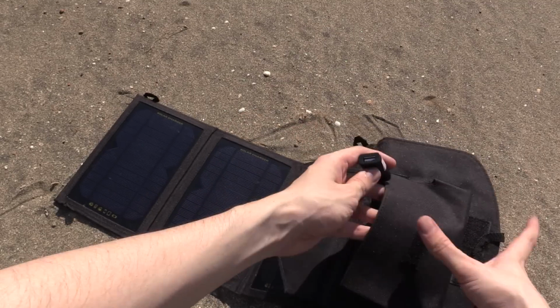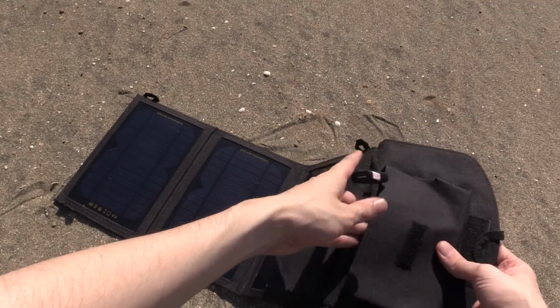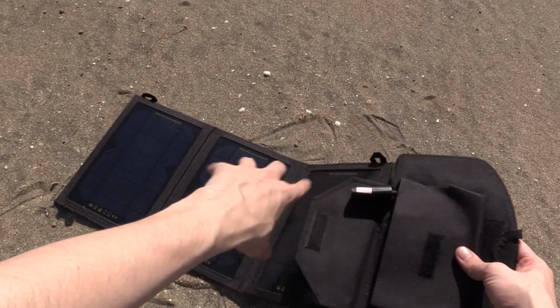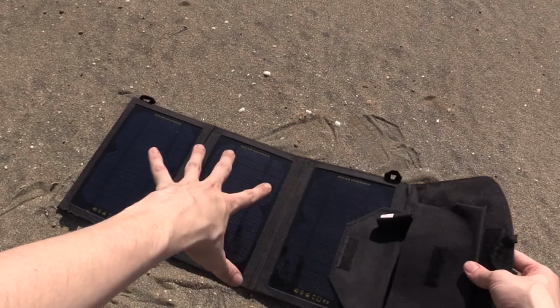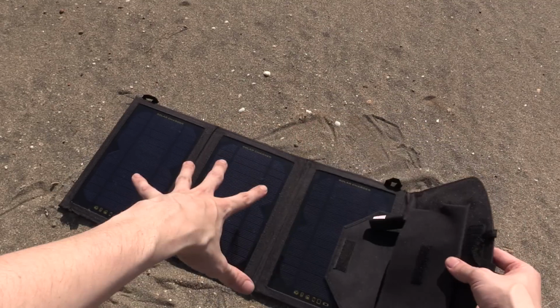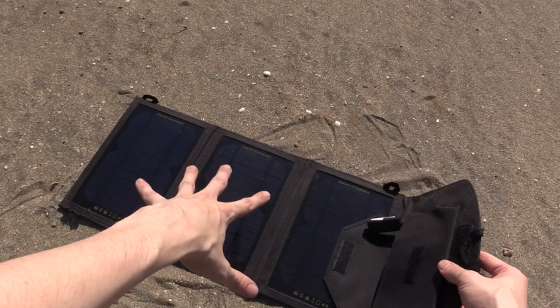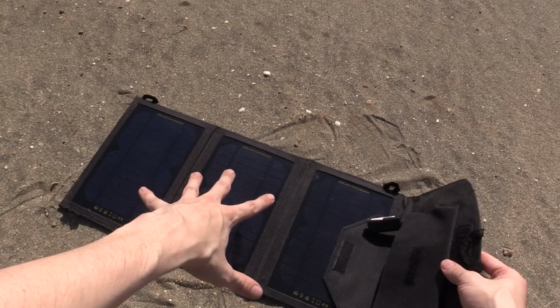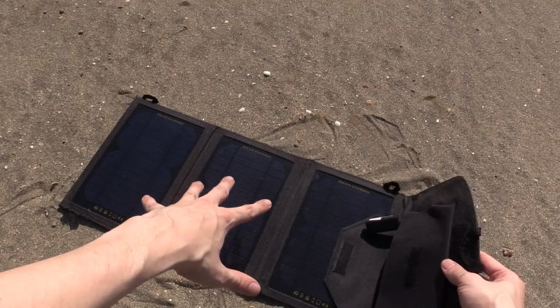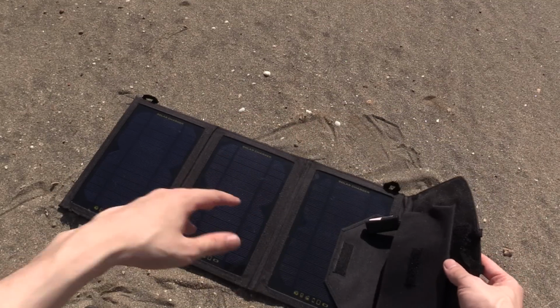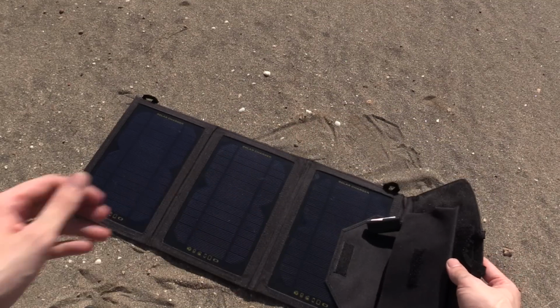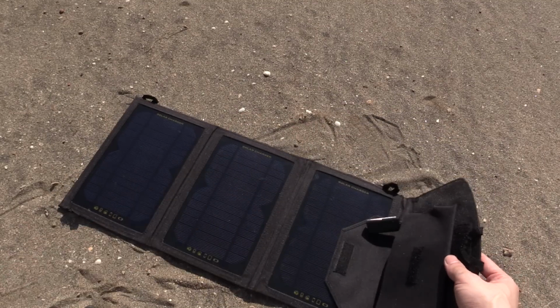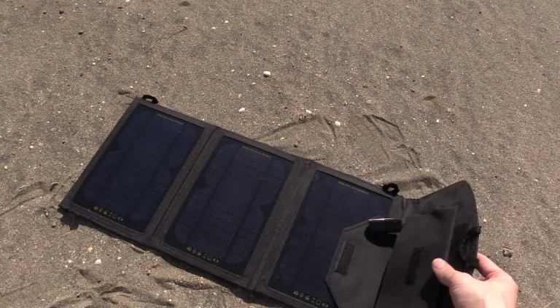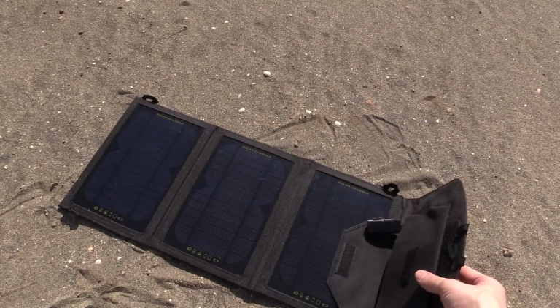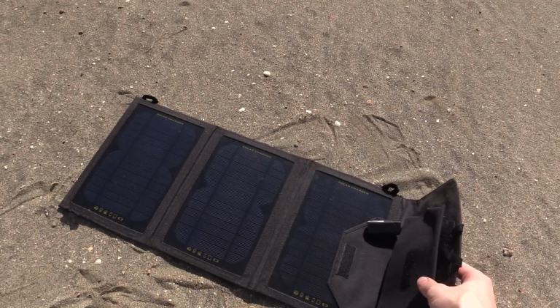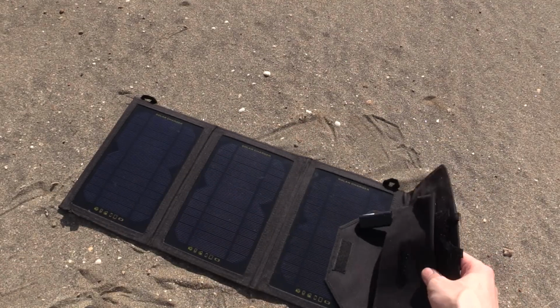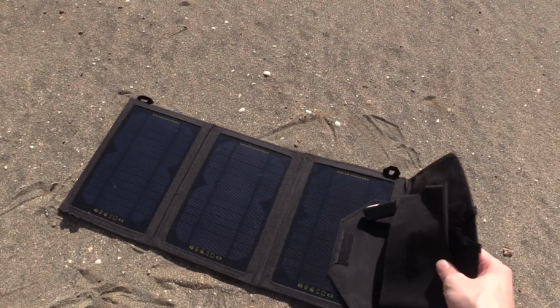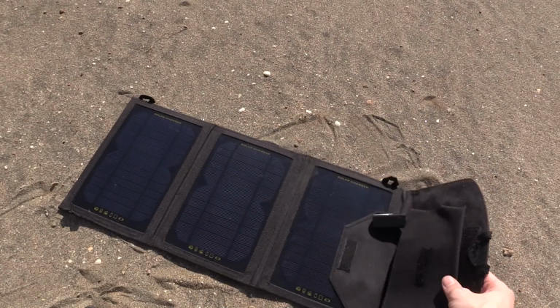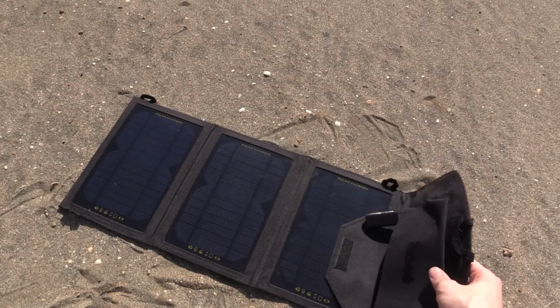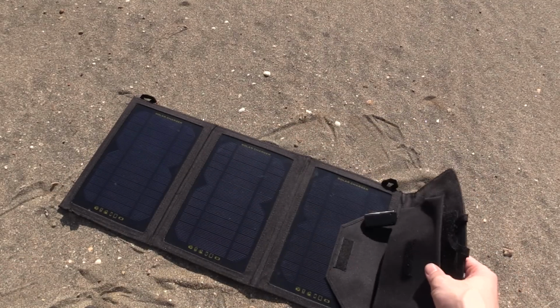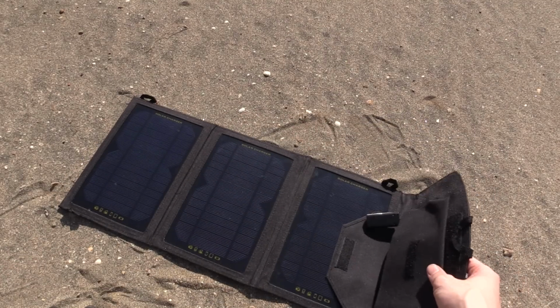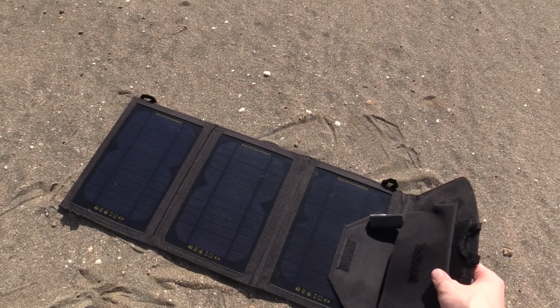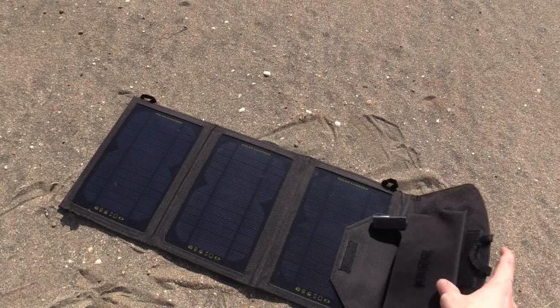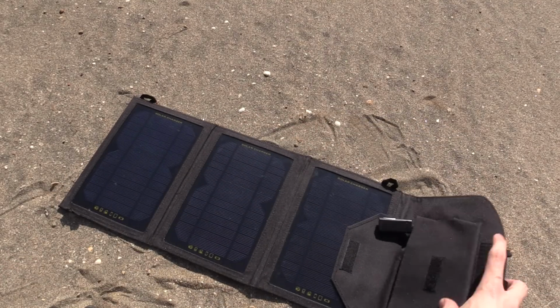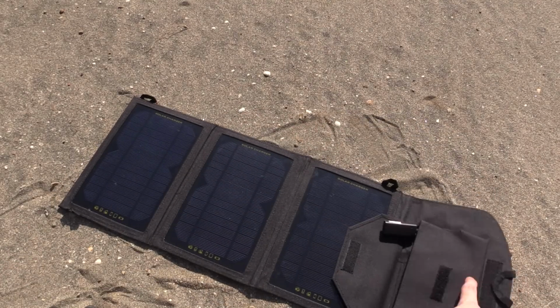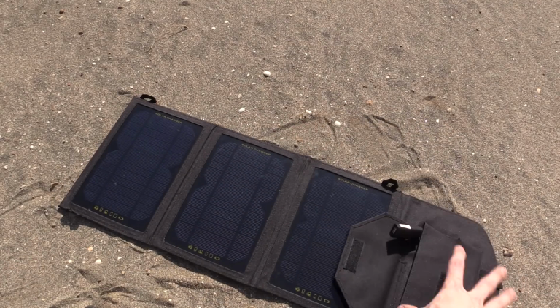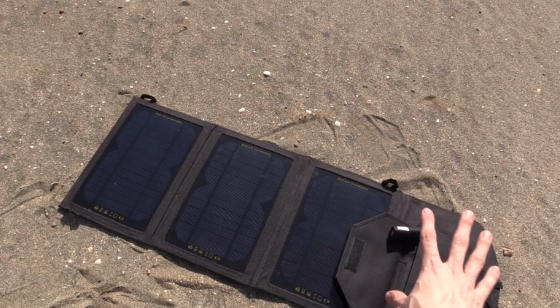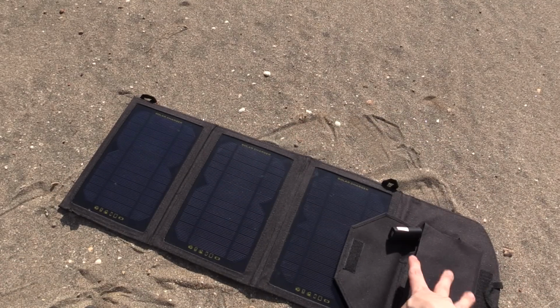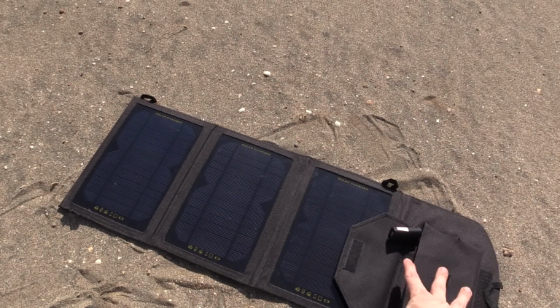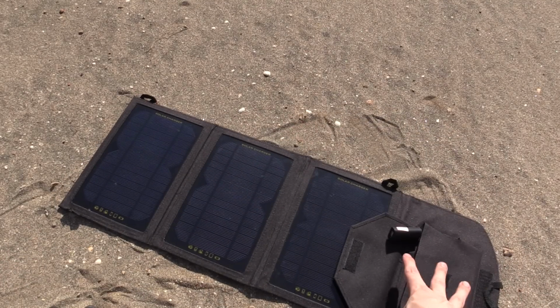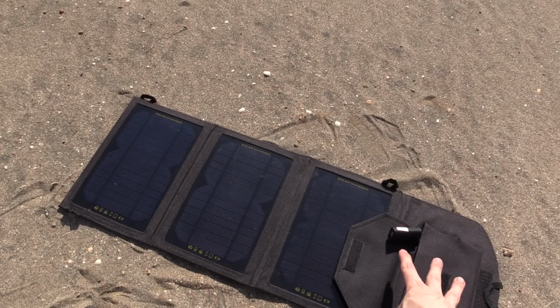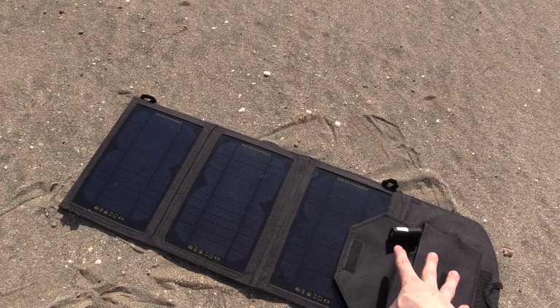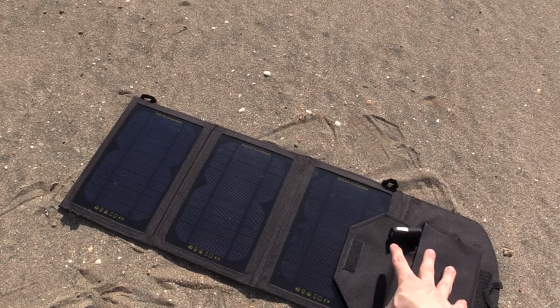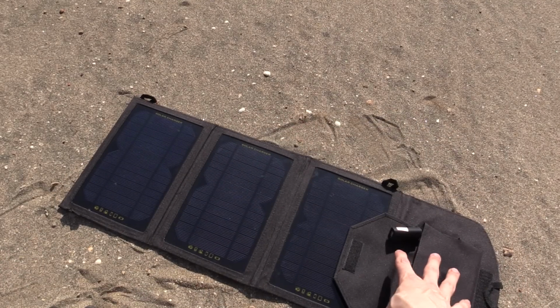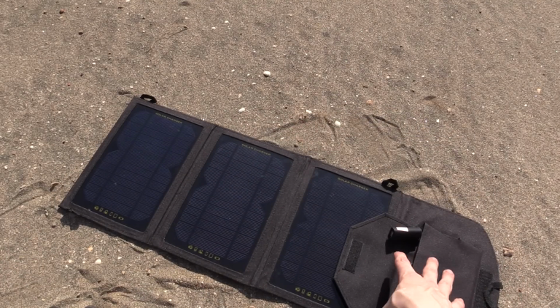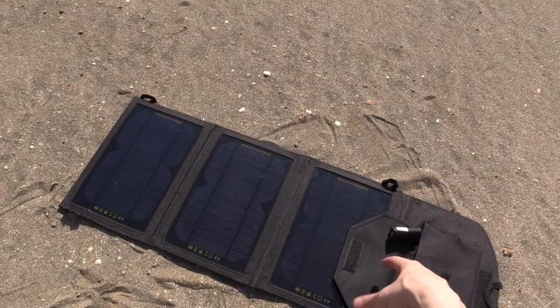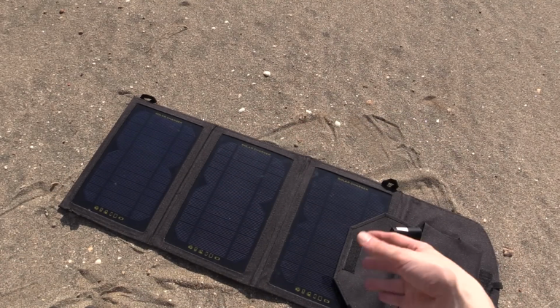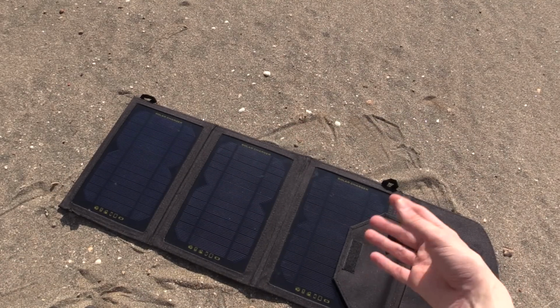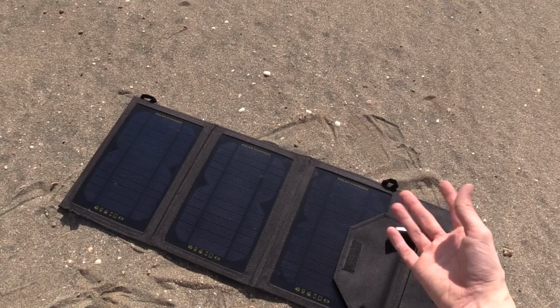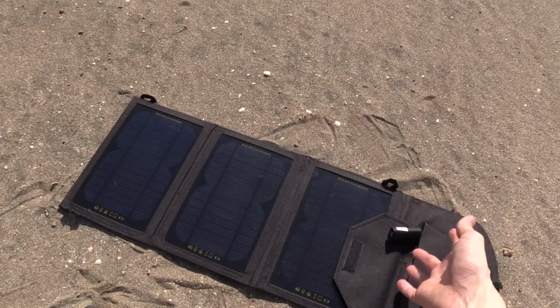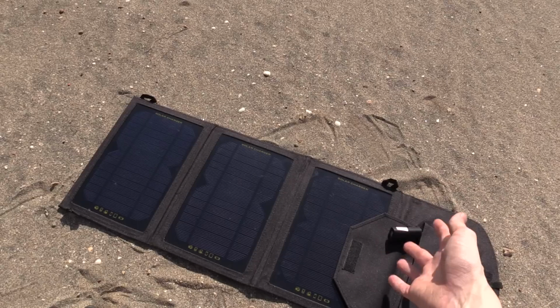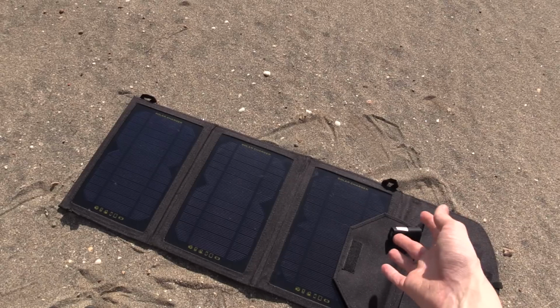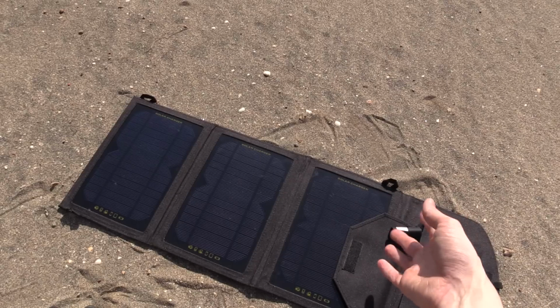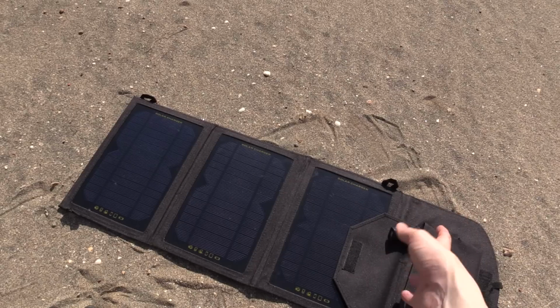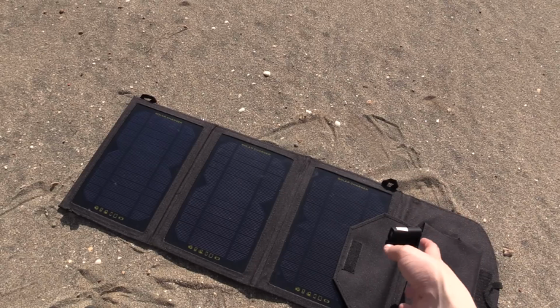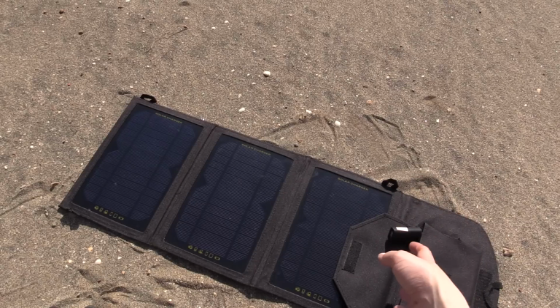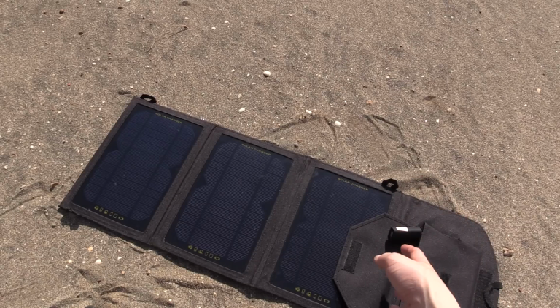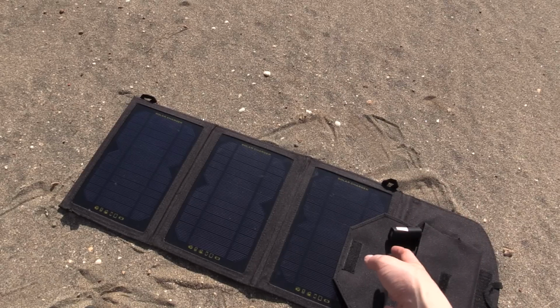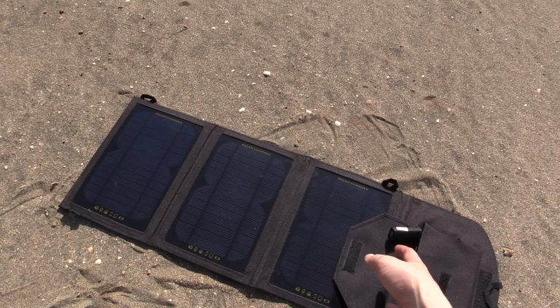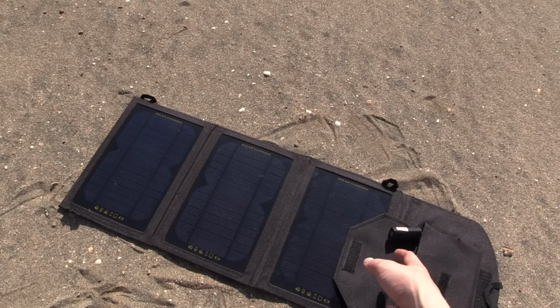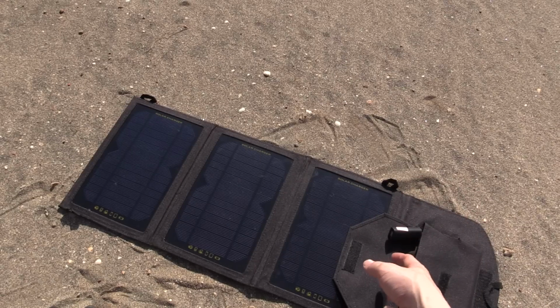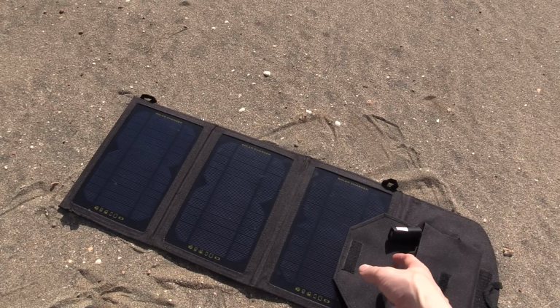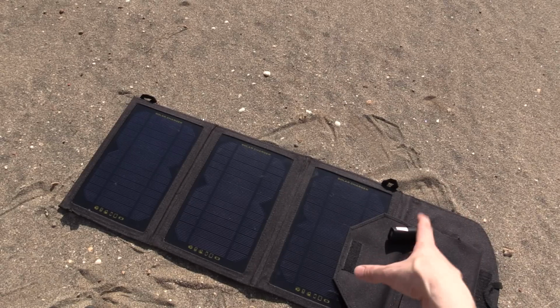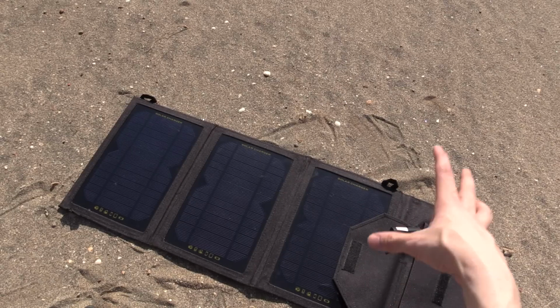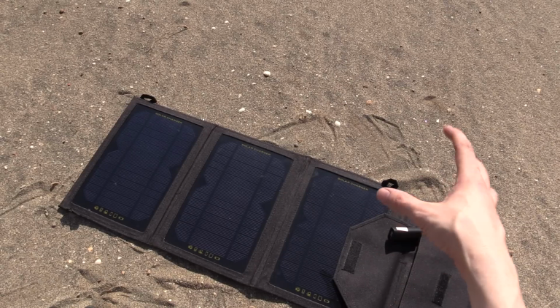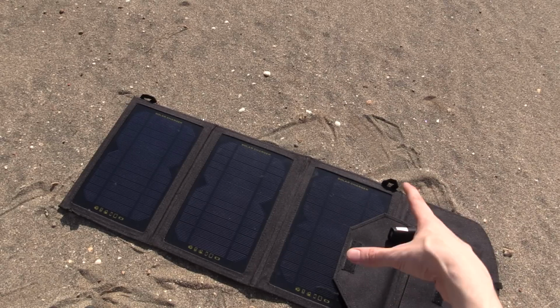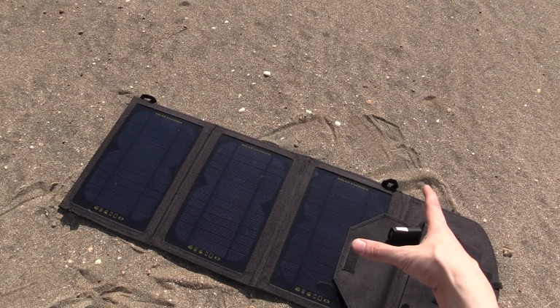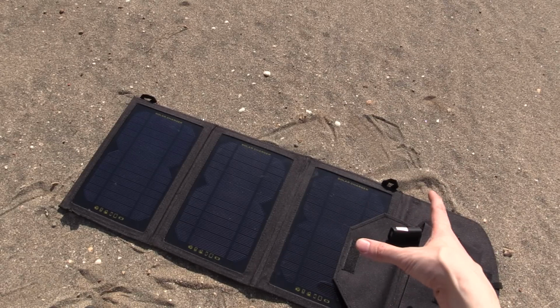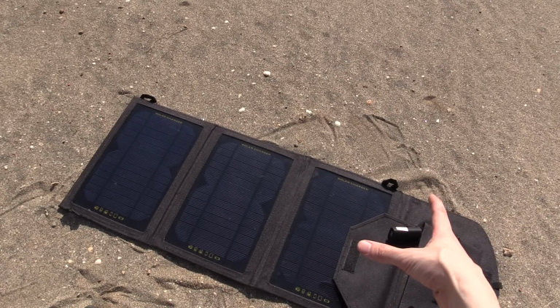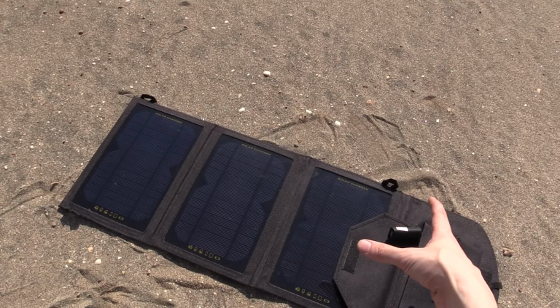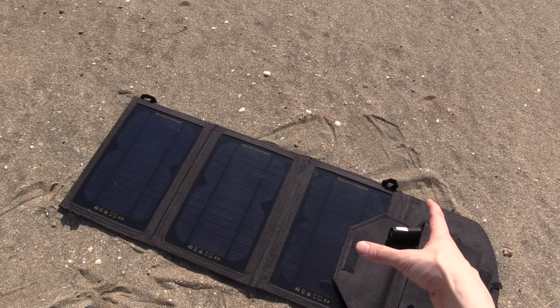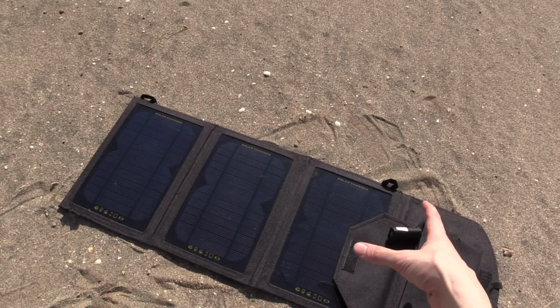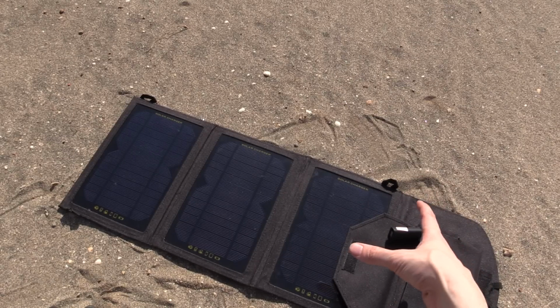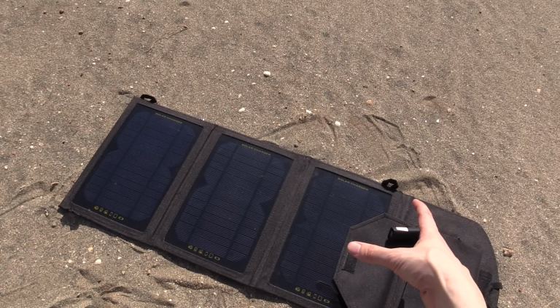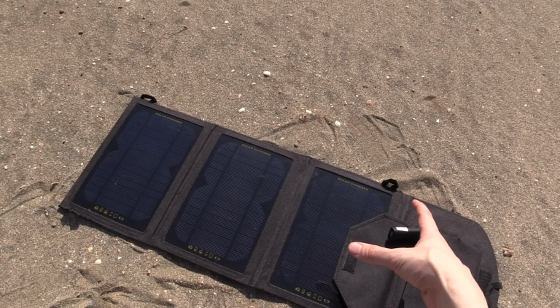Now there's no battery in this — basically it's use it or lose it. So you have to plug your phone in, or your power bank, or whatever you want to charge, and it will immediately start charging.